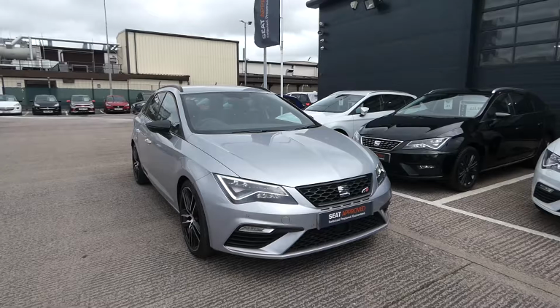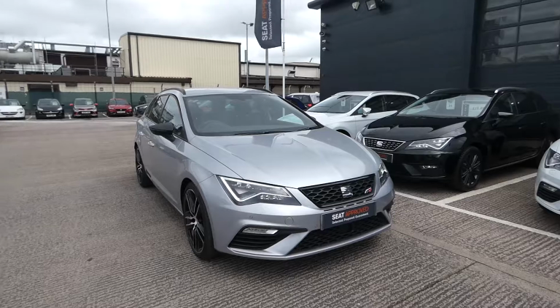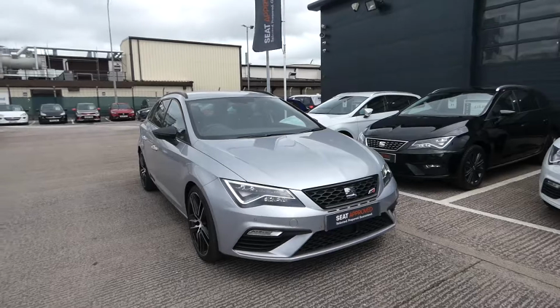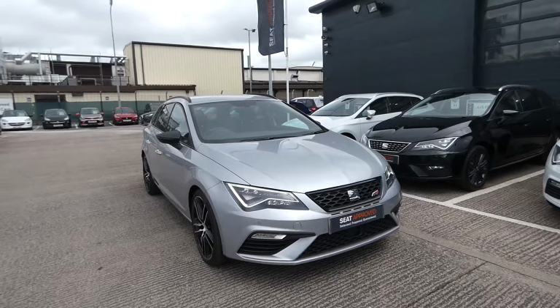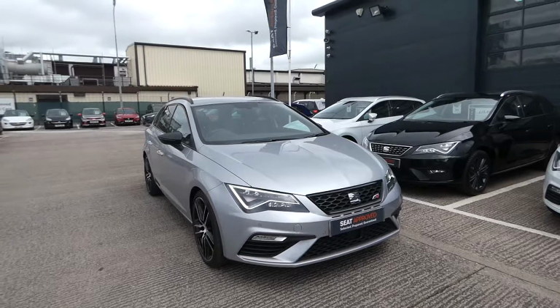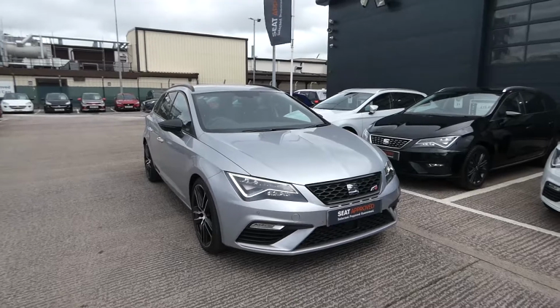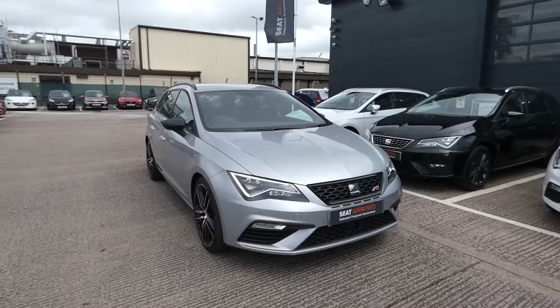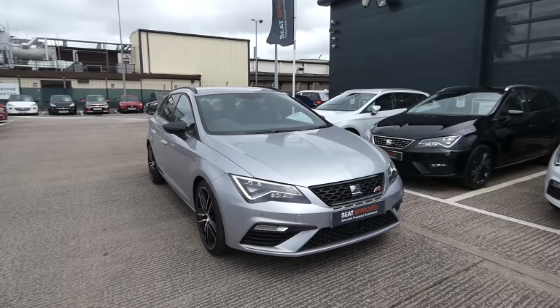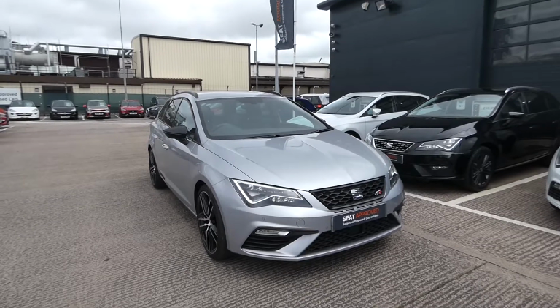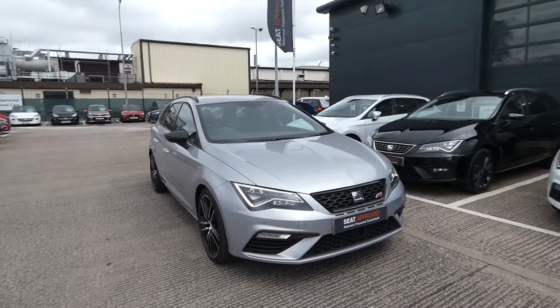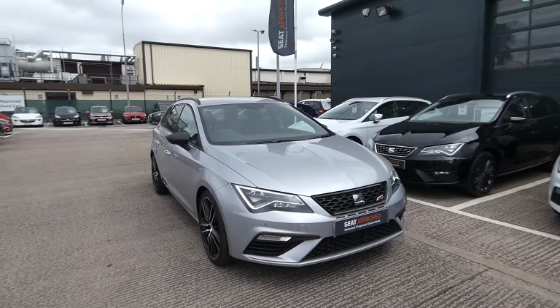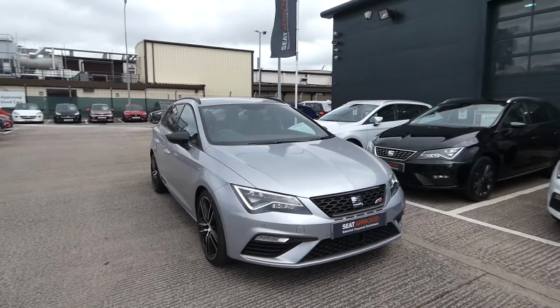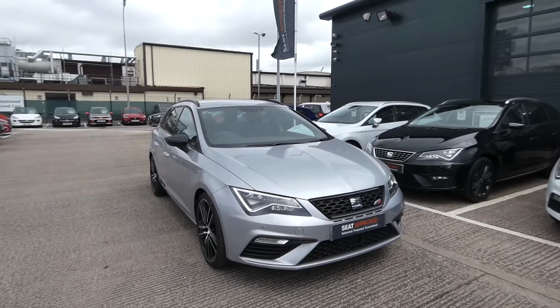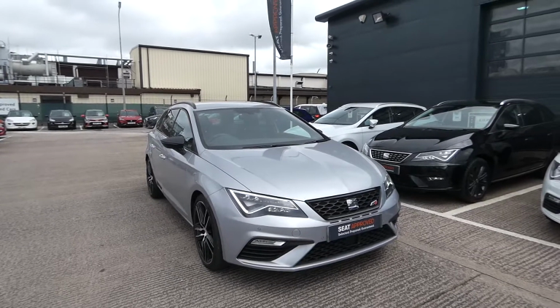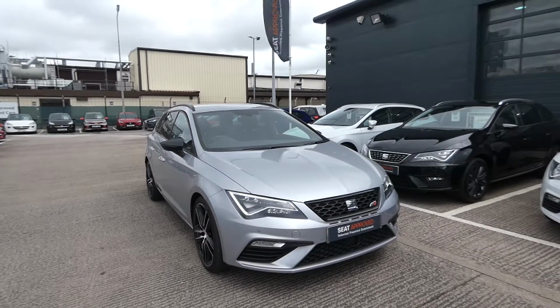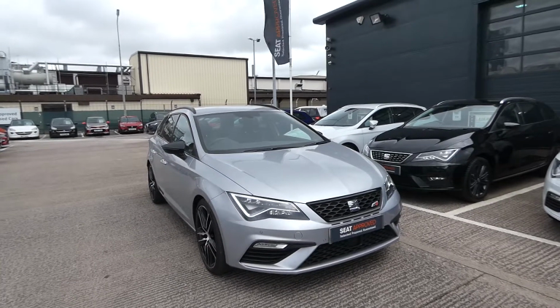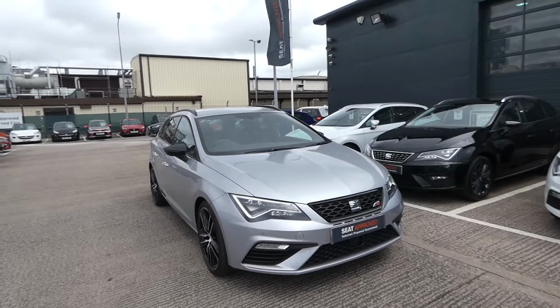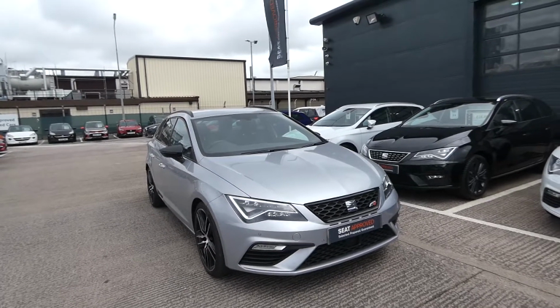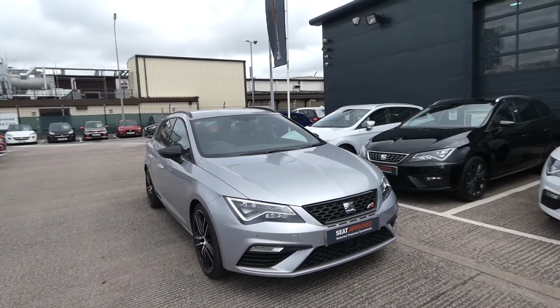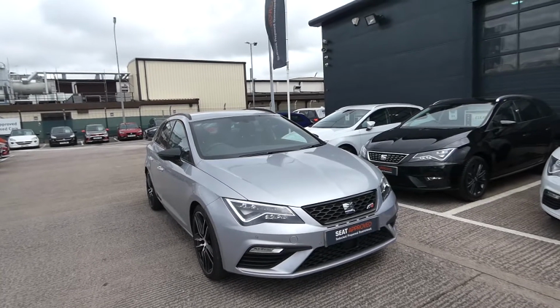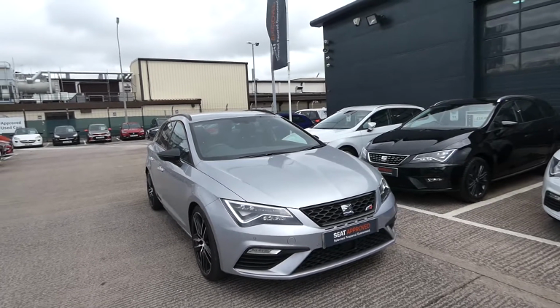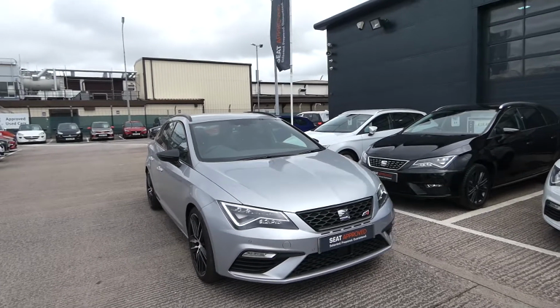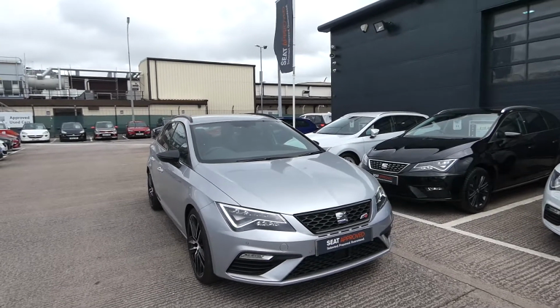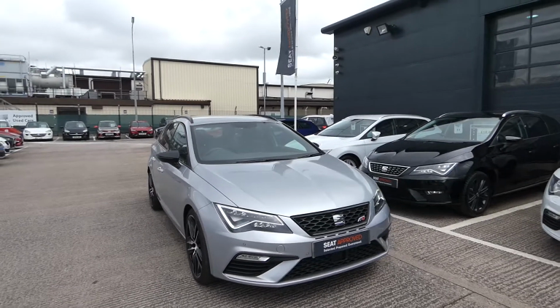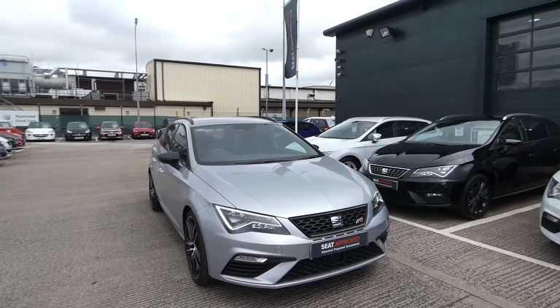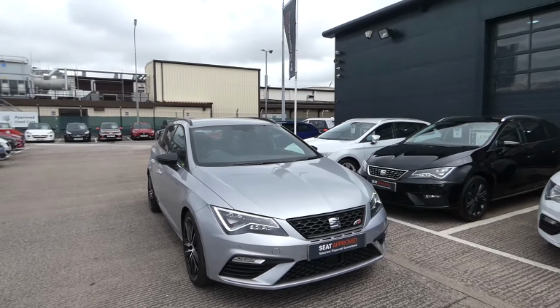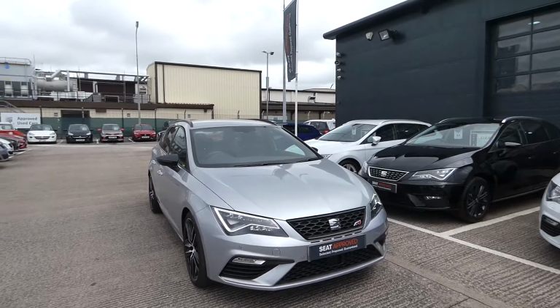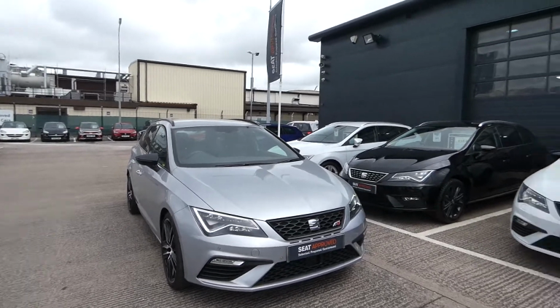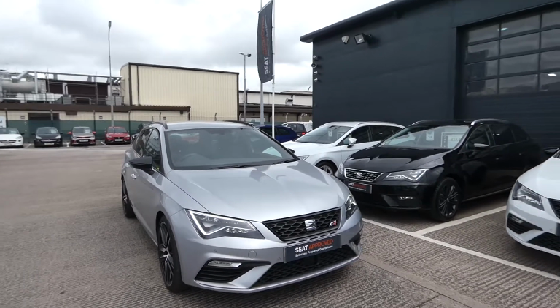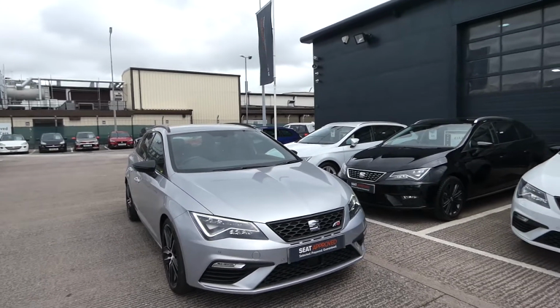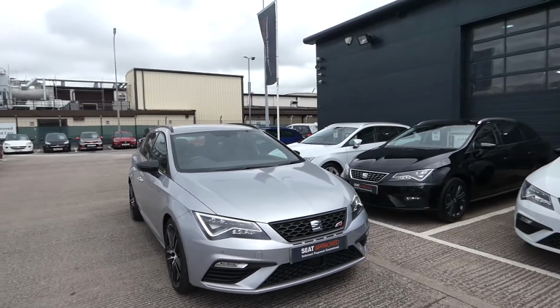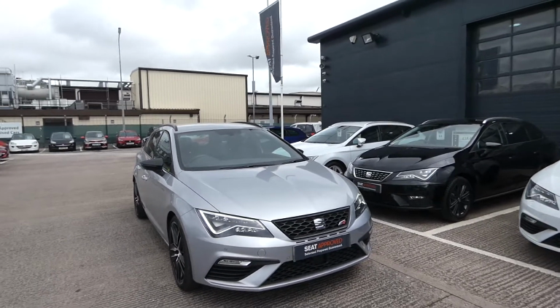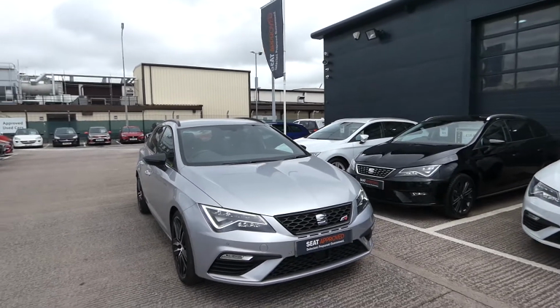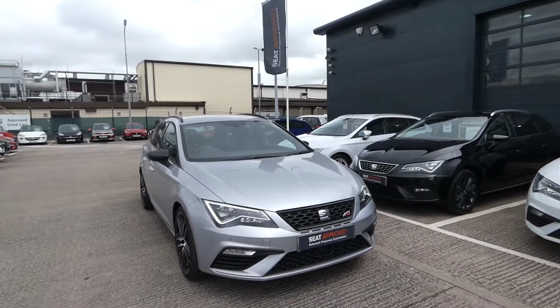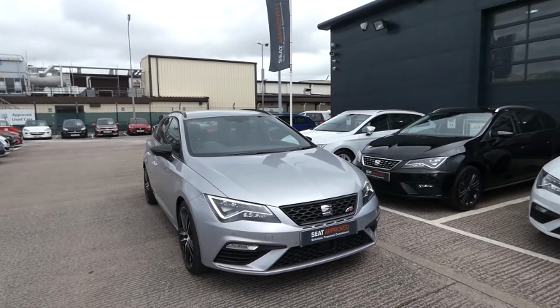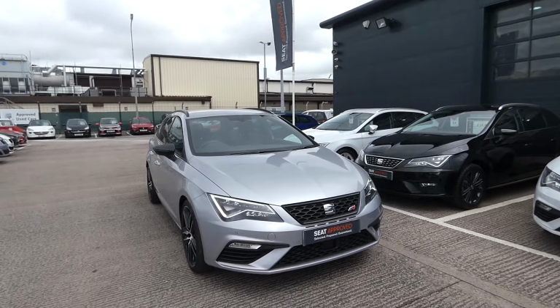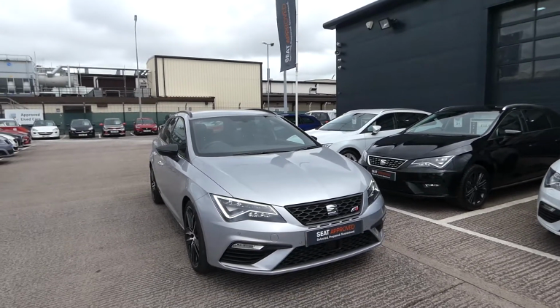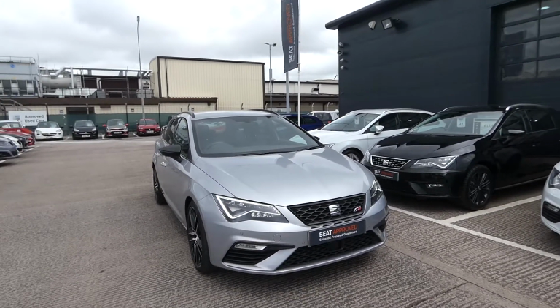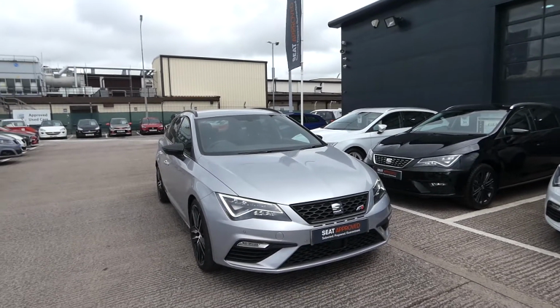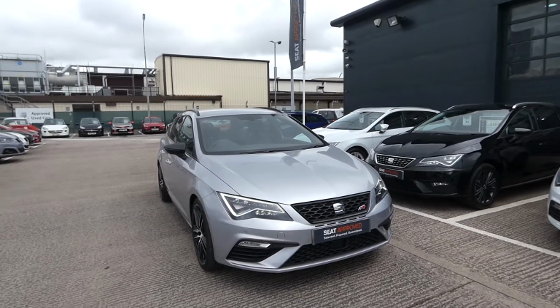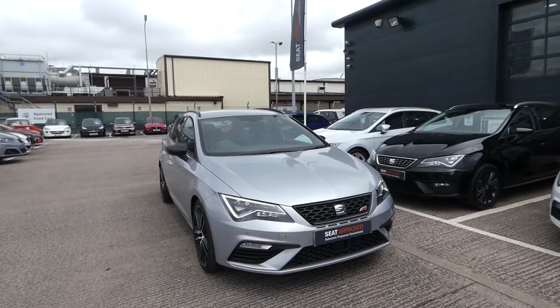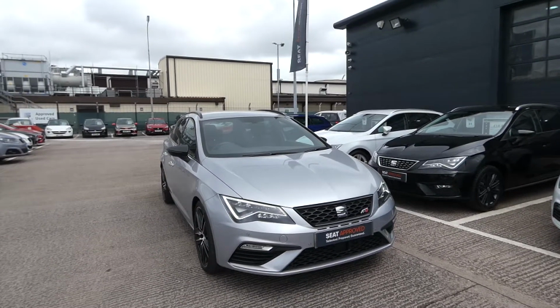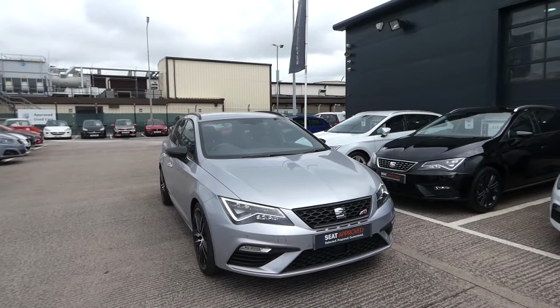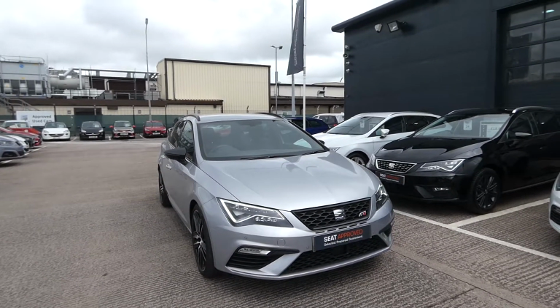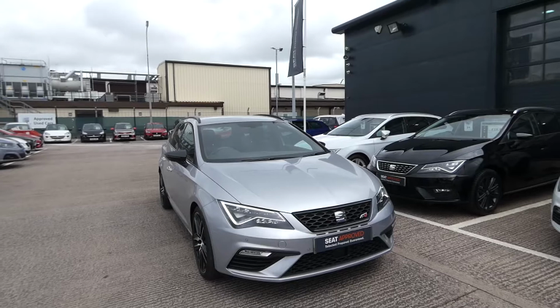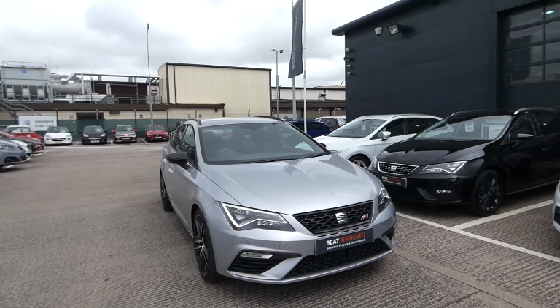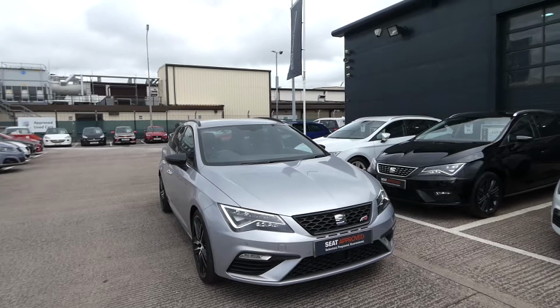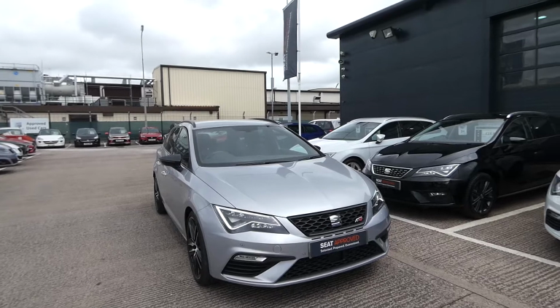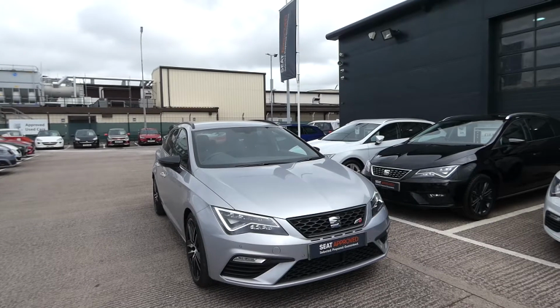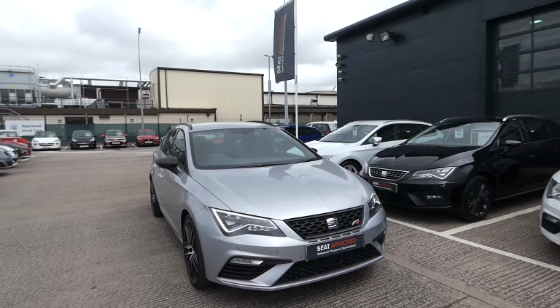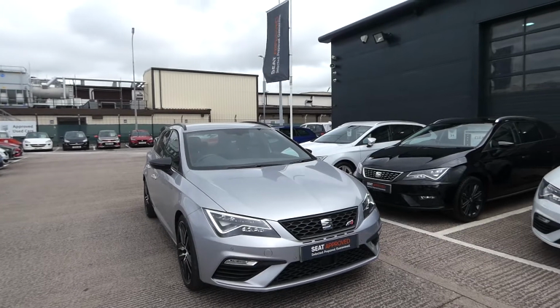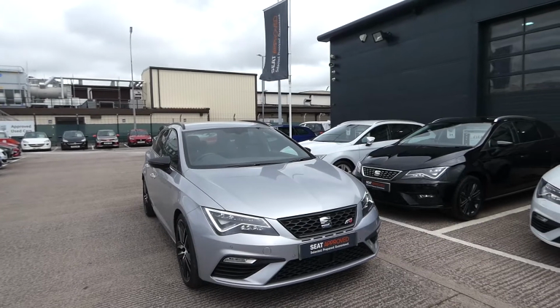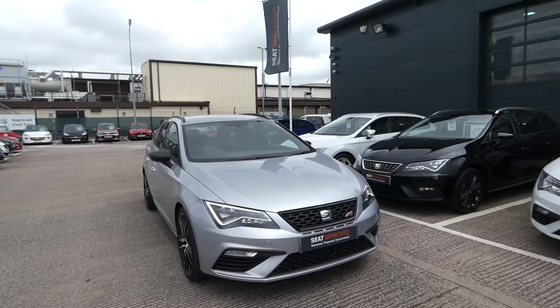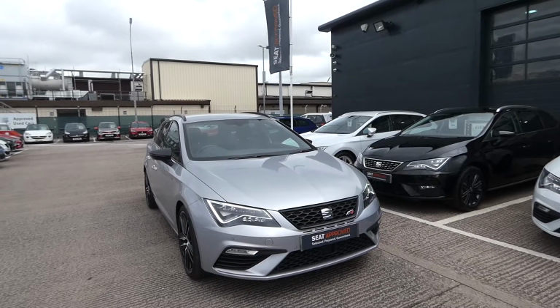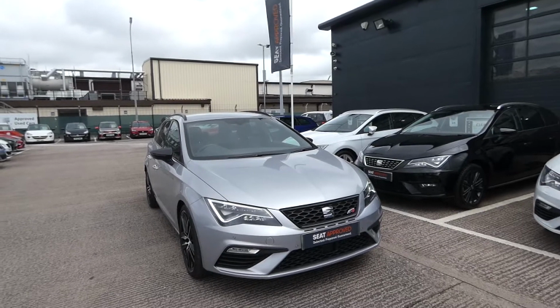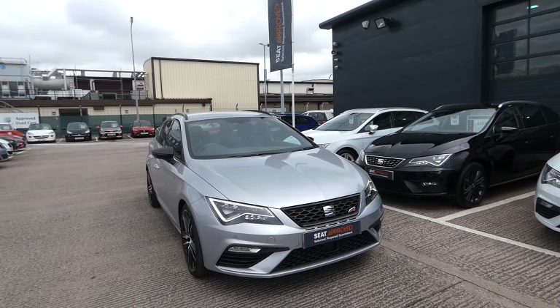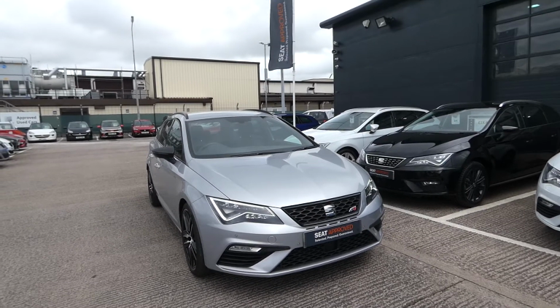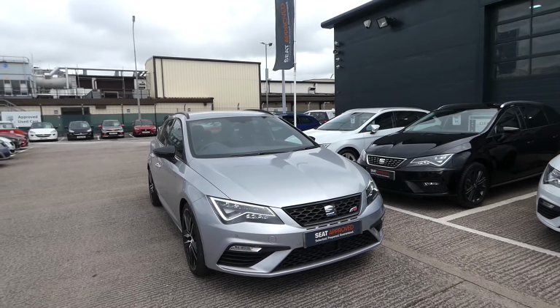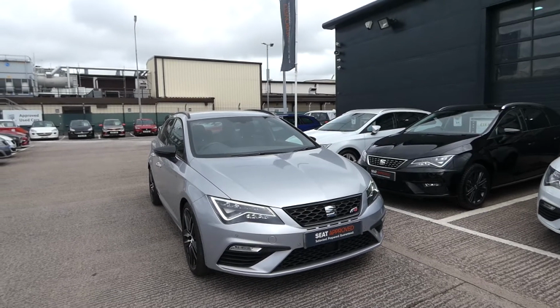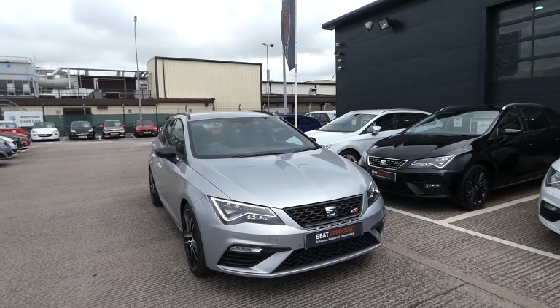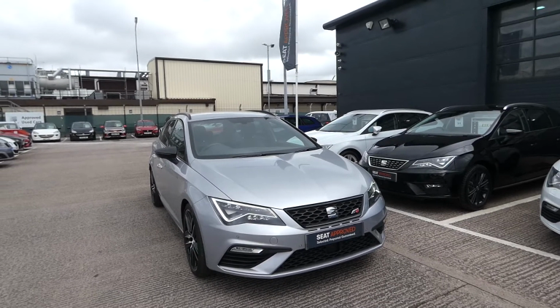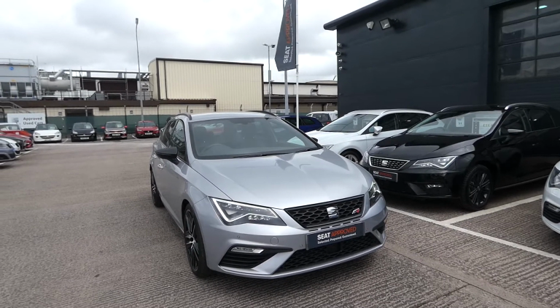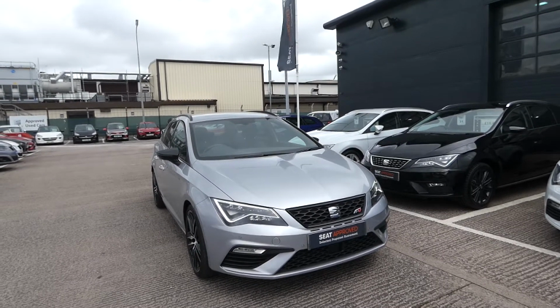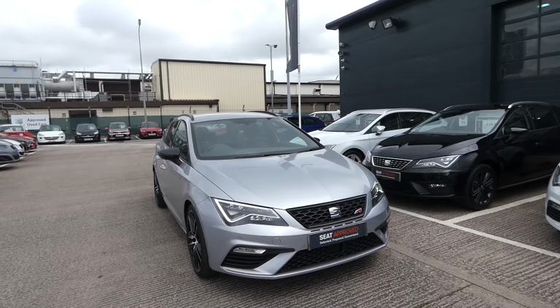Hi, welcome to Crewe SEAT. This is a quick video tour of this new approved used Cupra in our stock. This is the Leon Cupra ST.